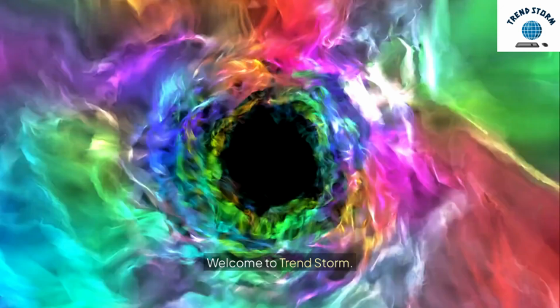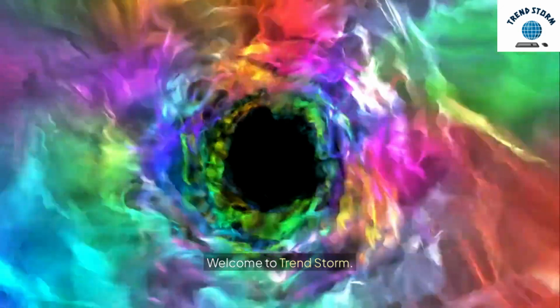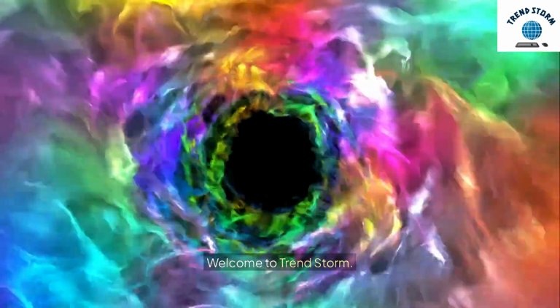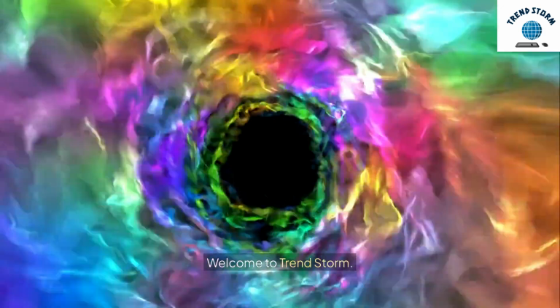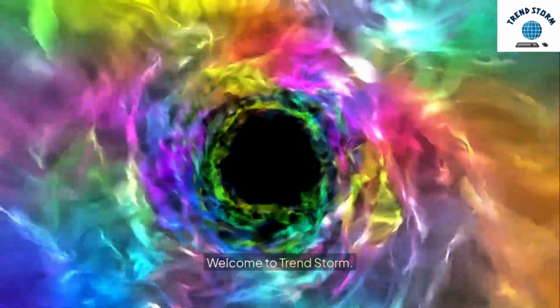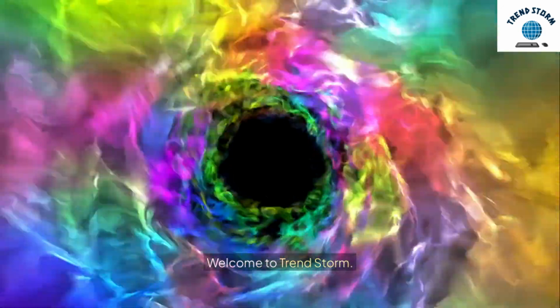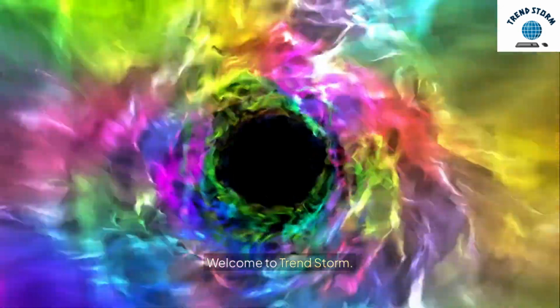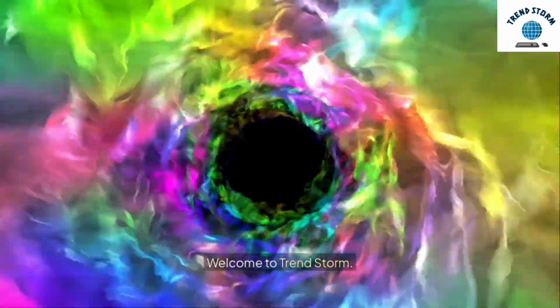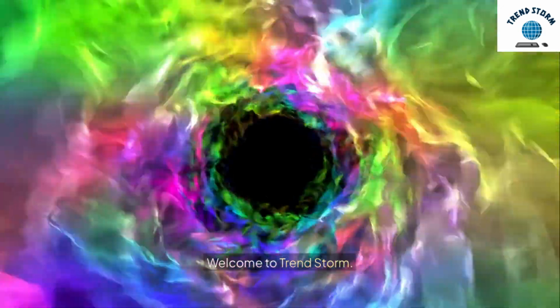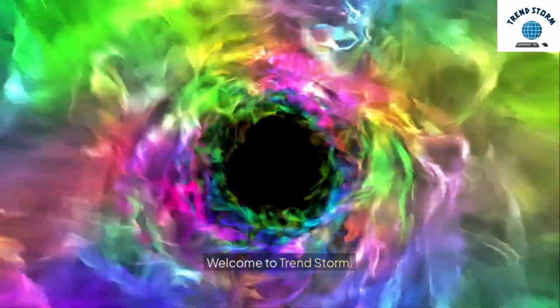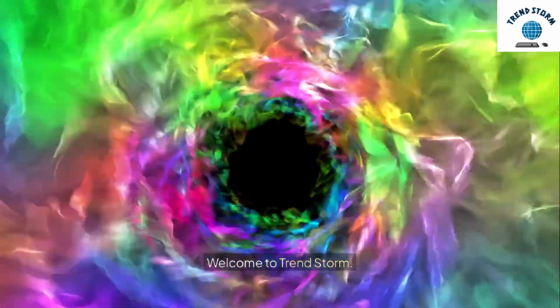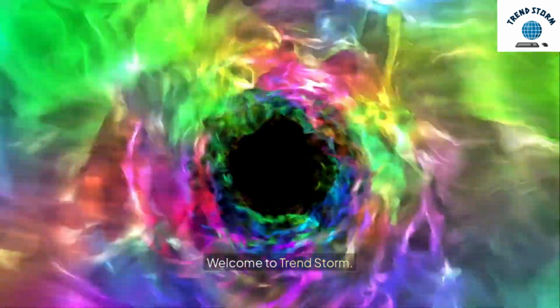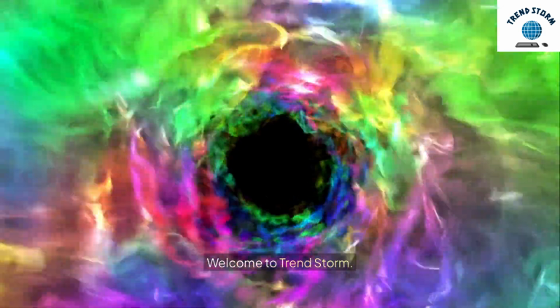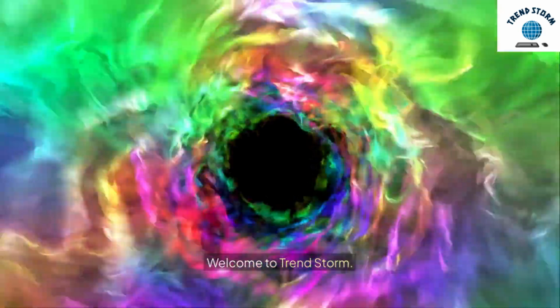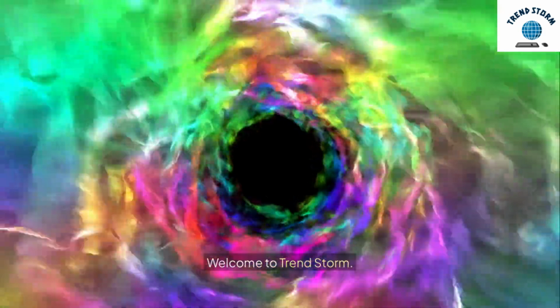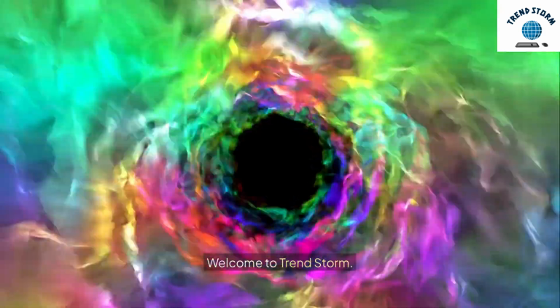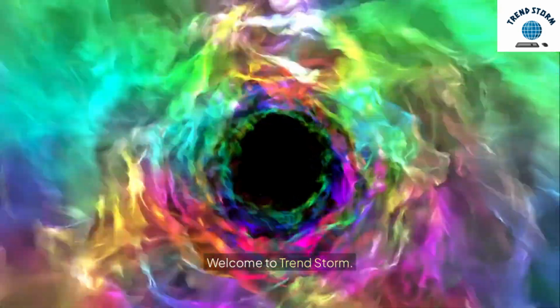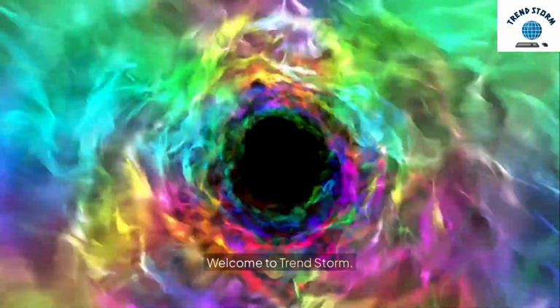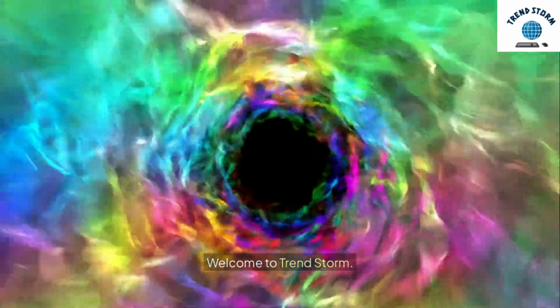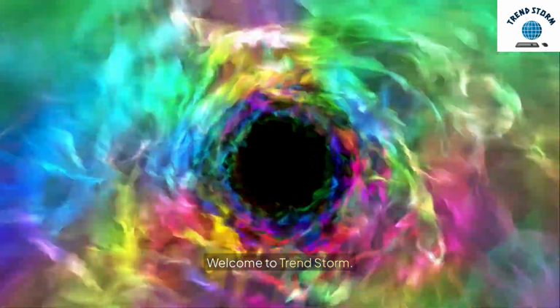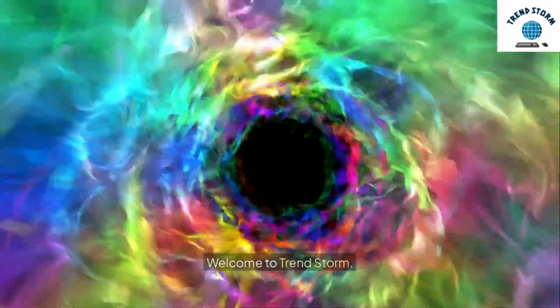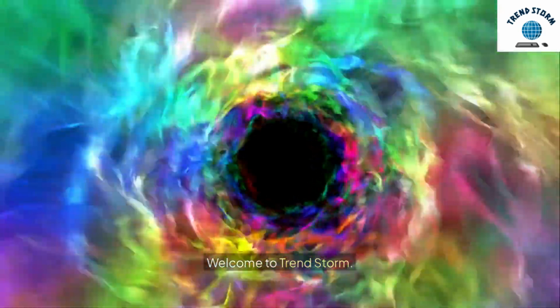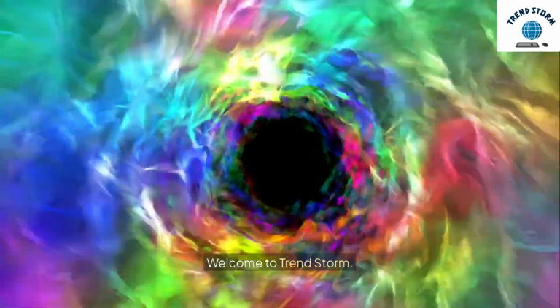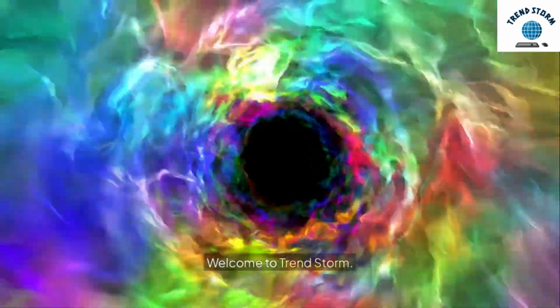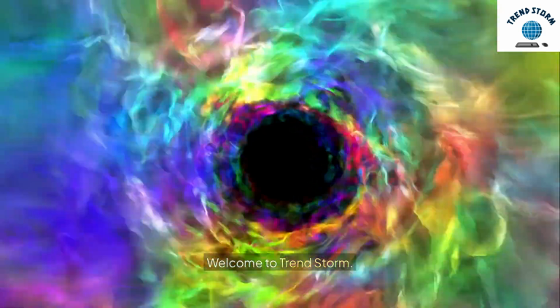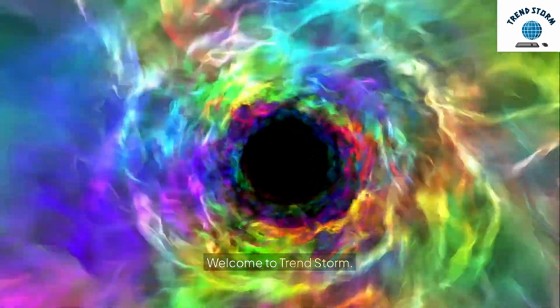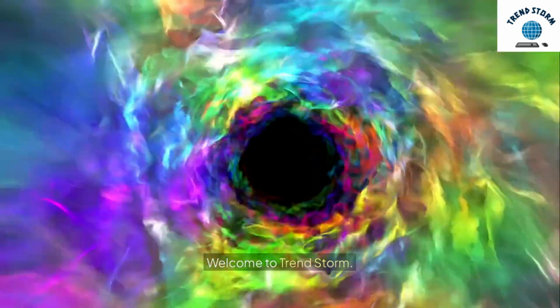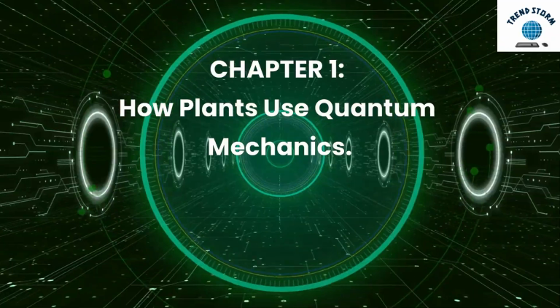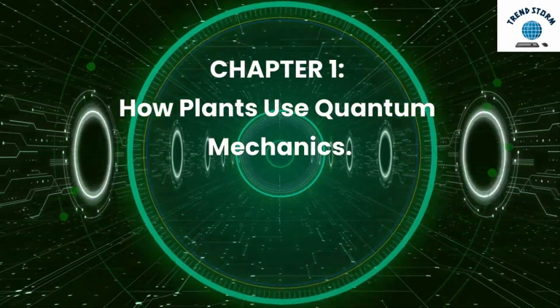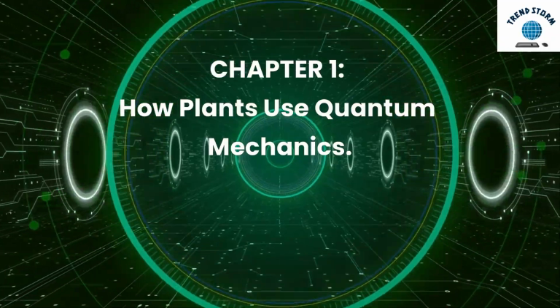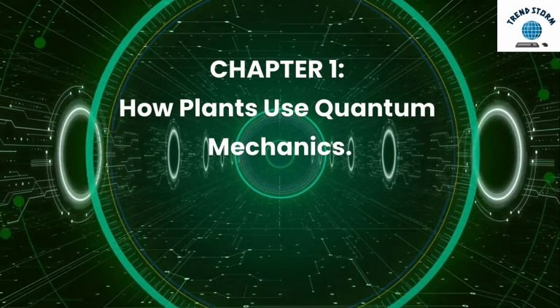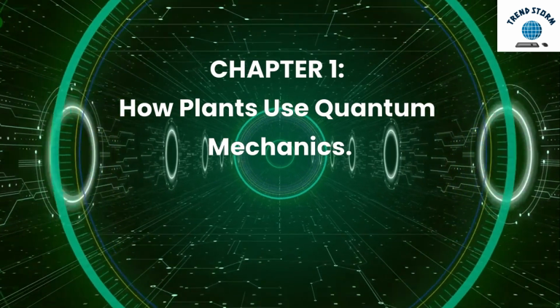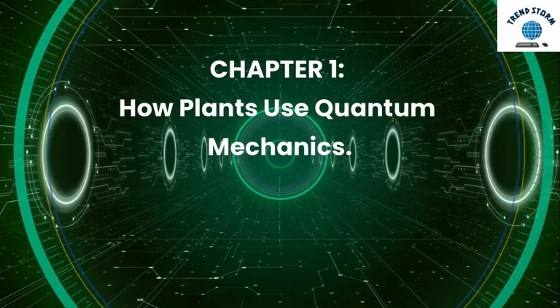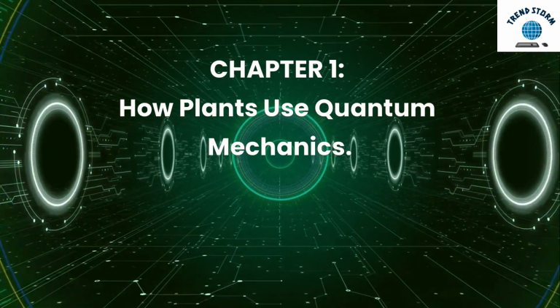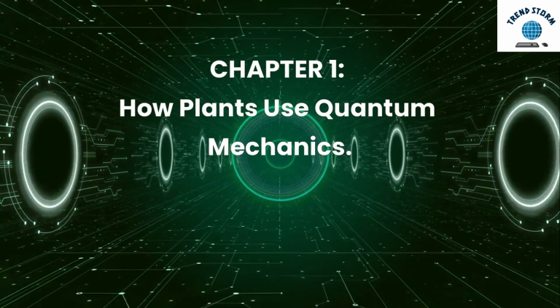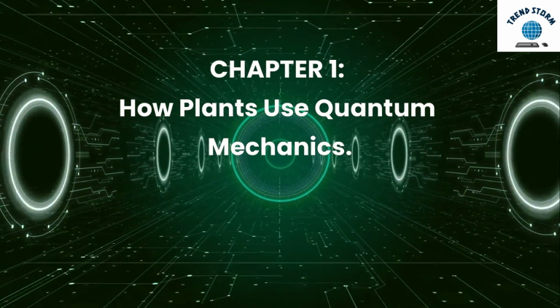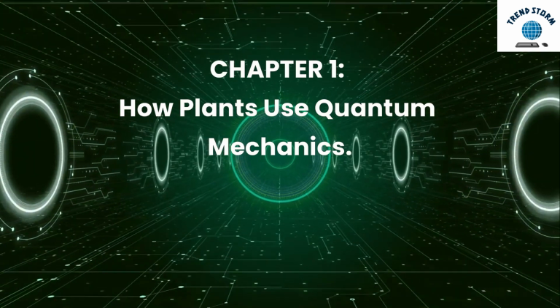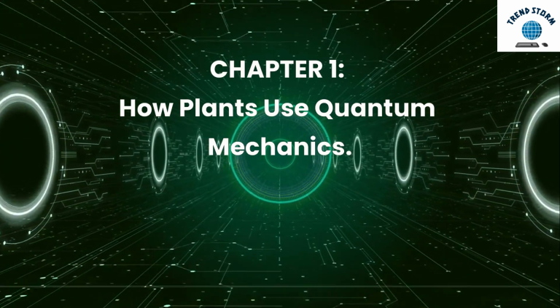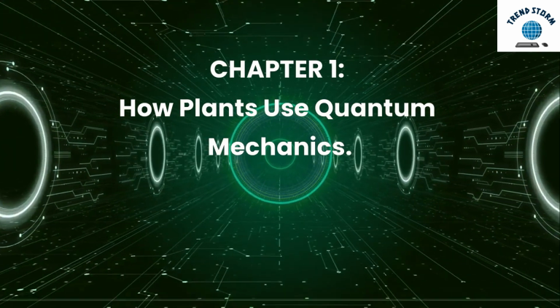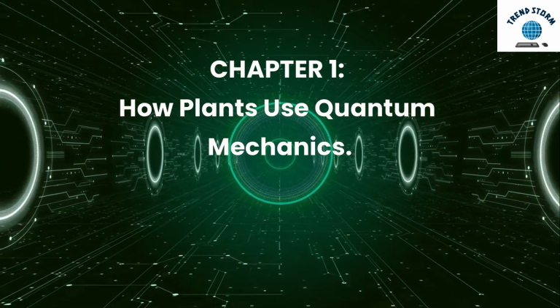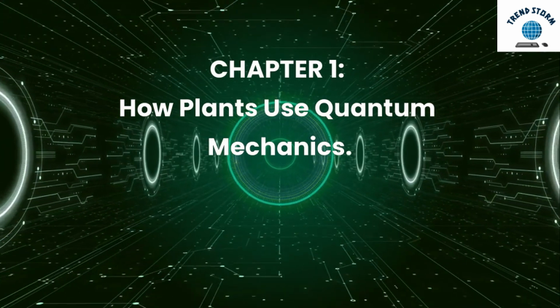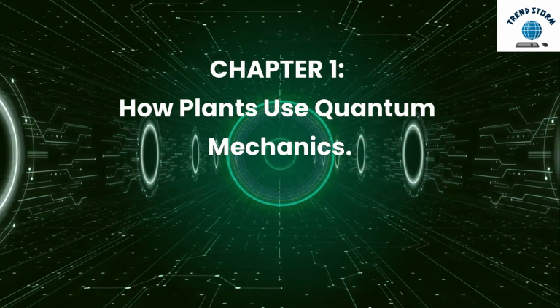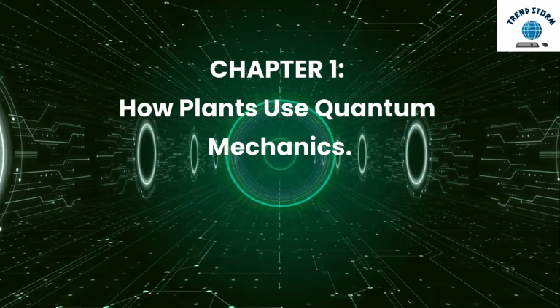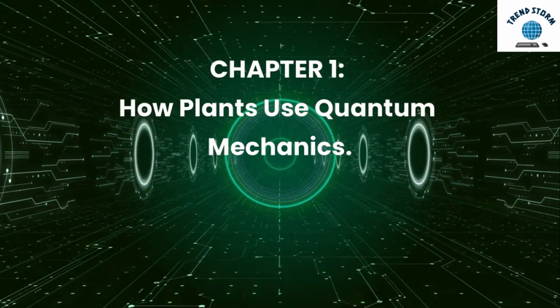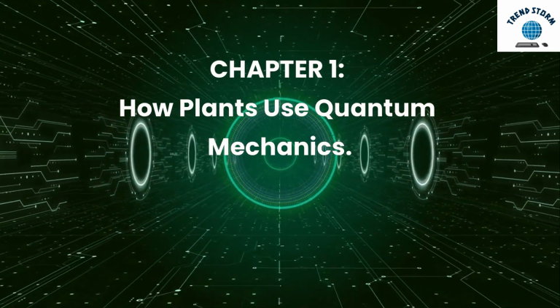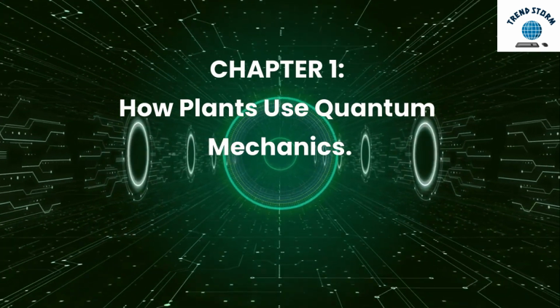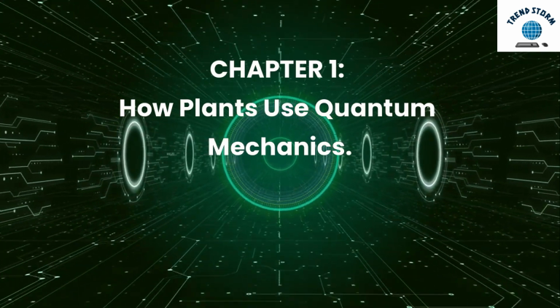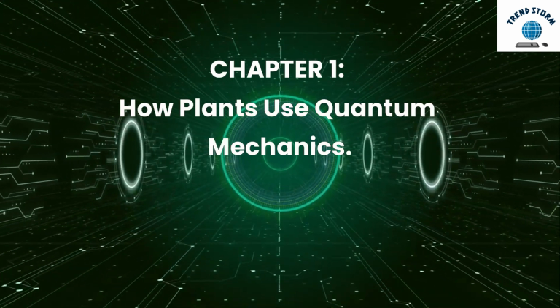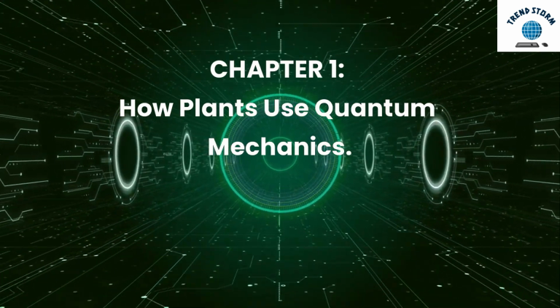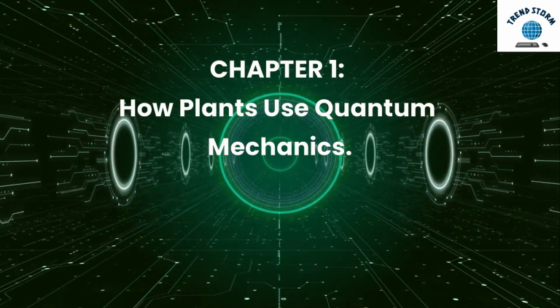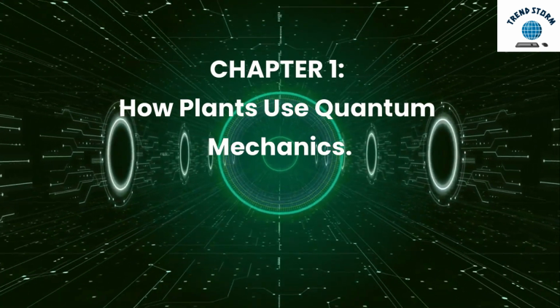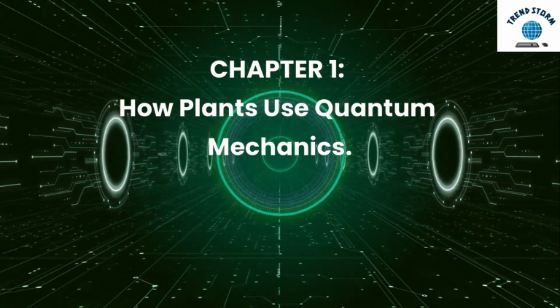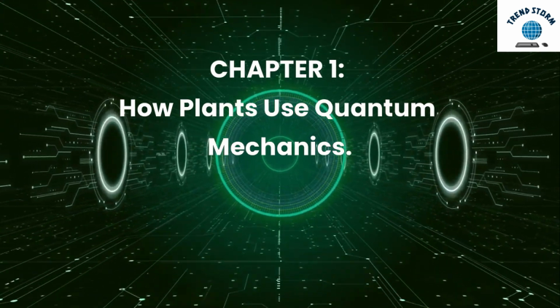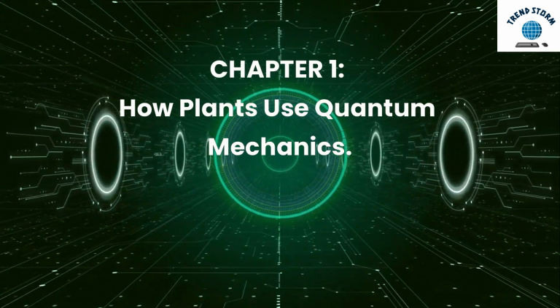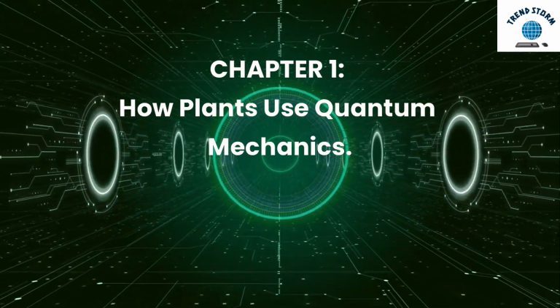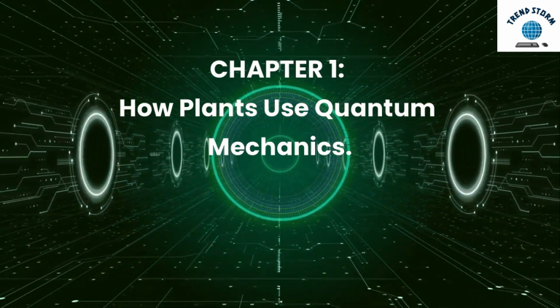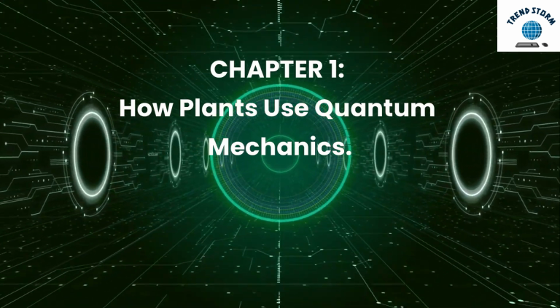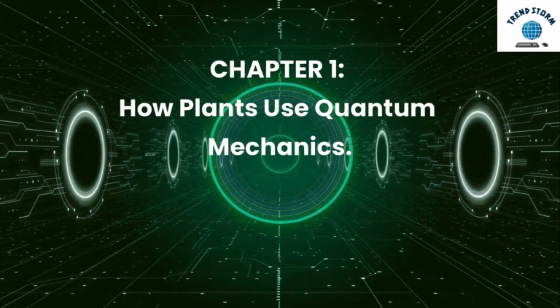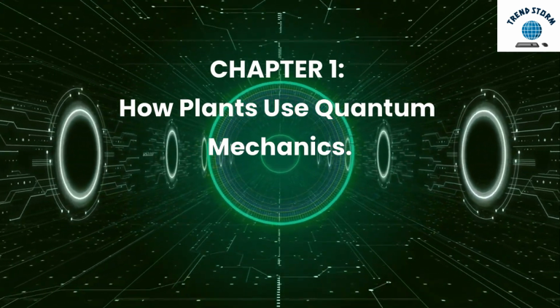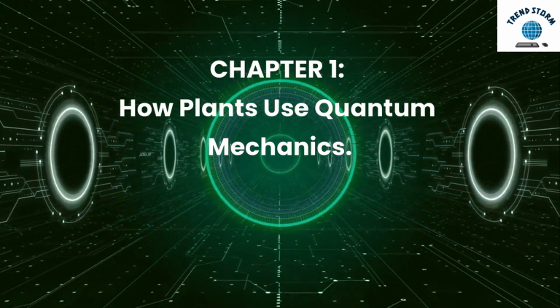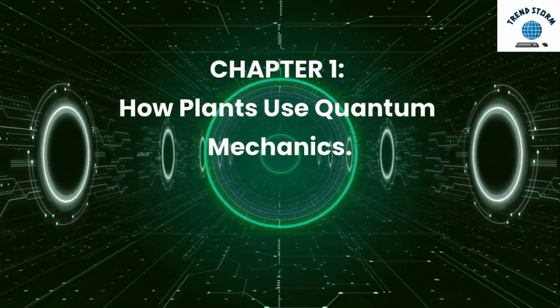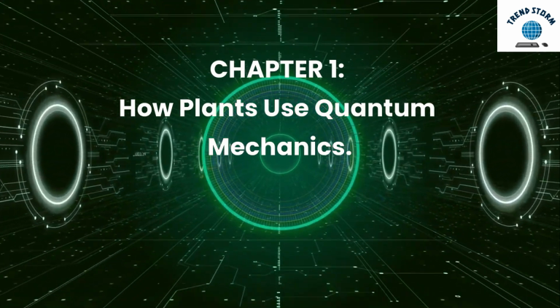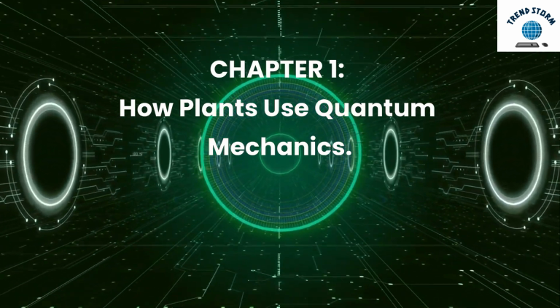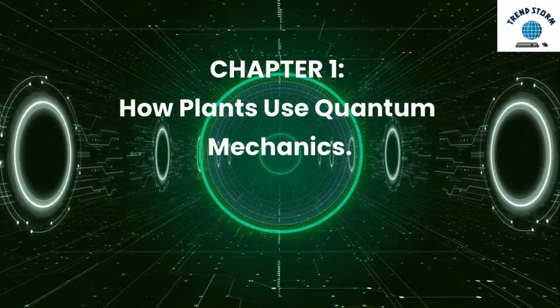Welcome to TrendStorm. Chapter 1: How Plants Use Quantum Mechanics.